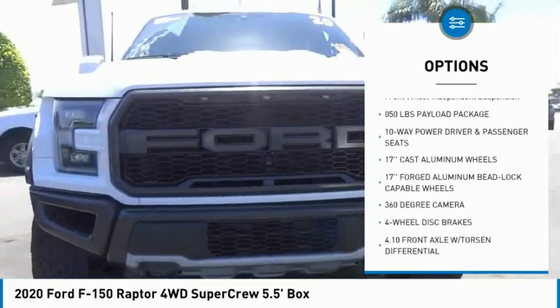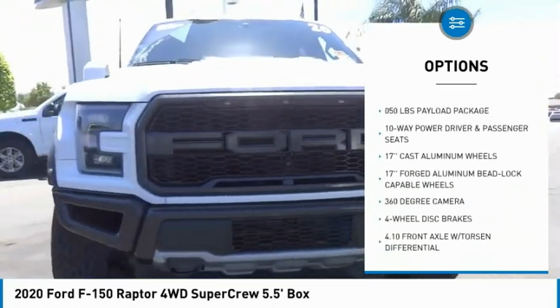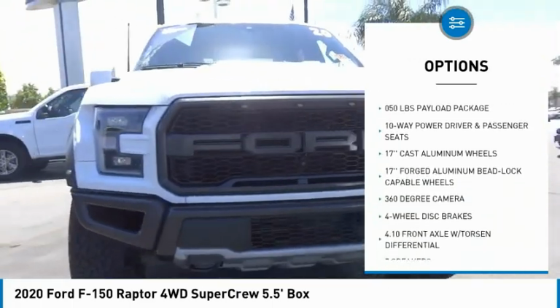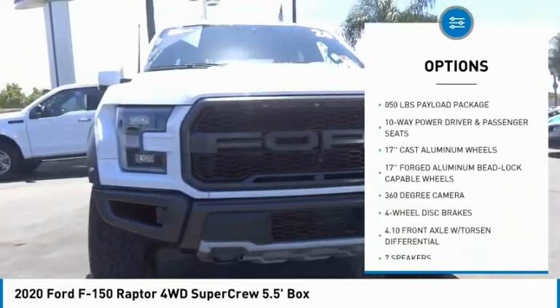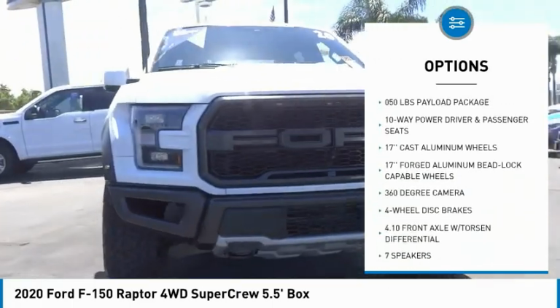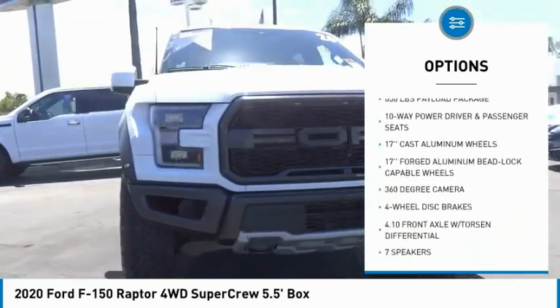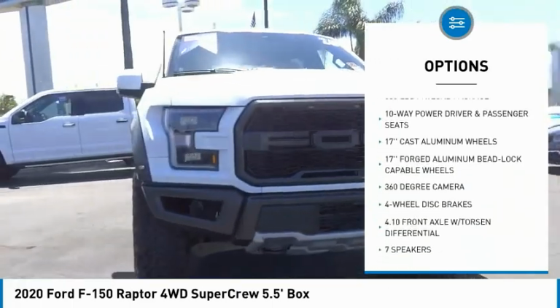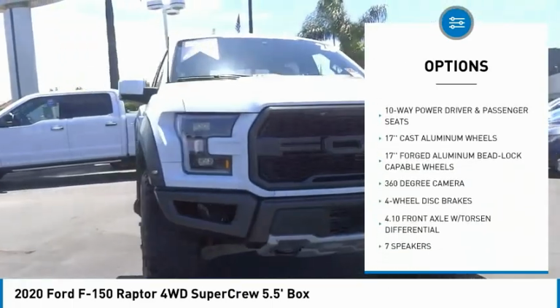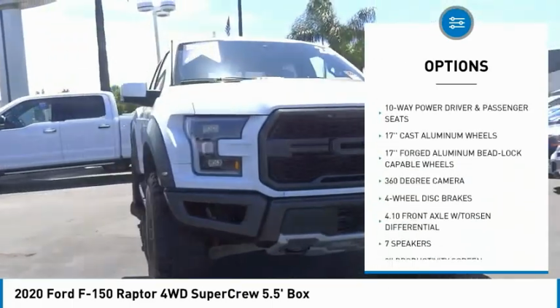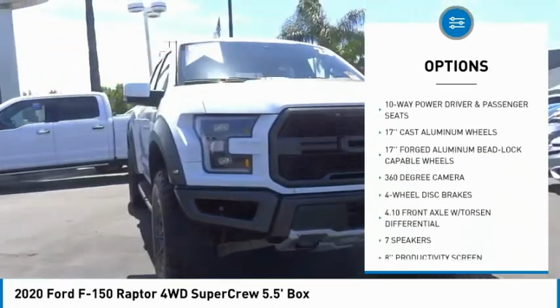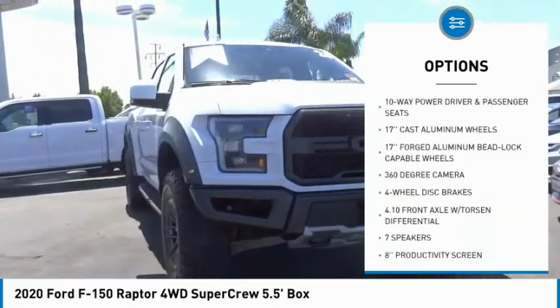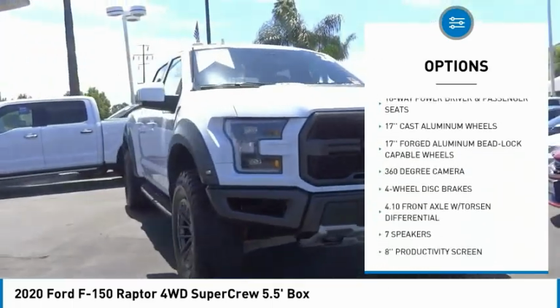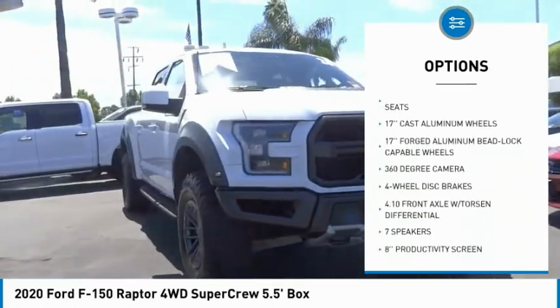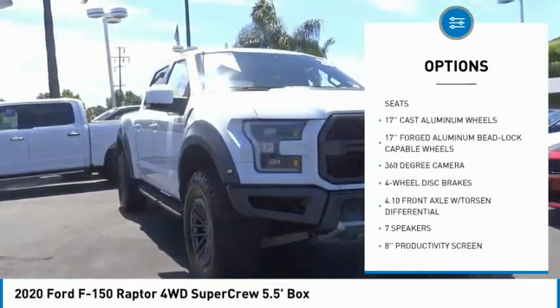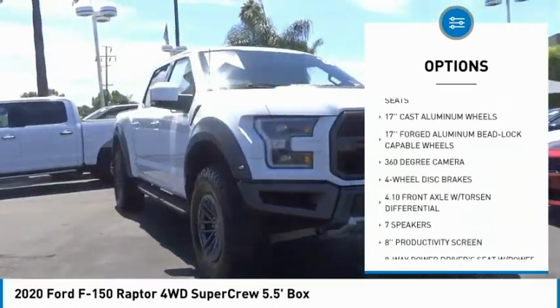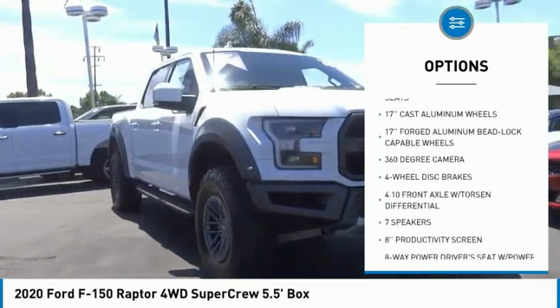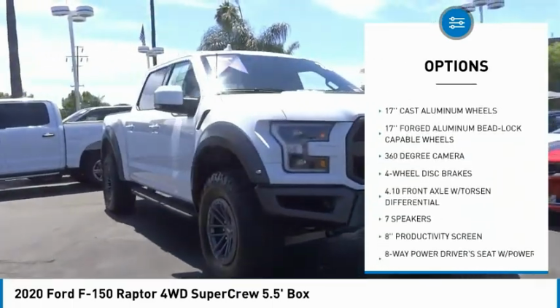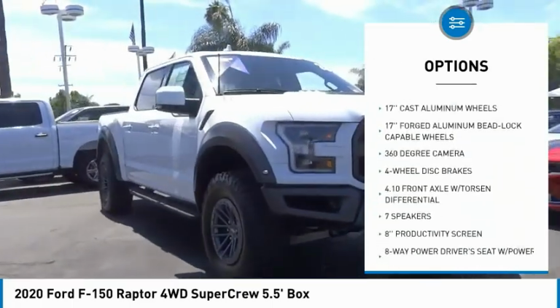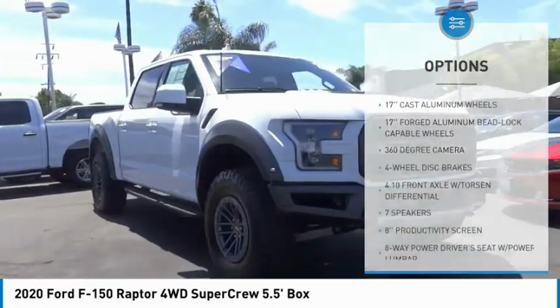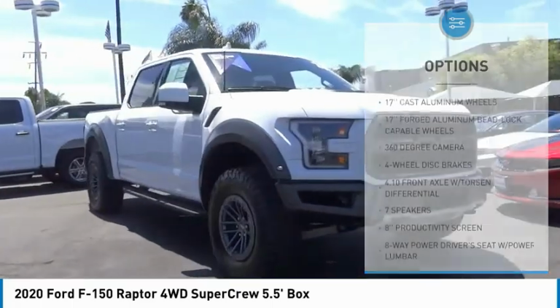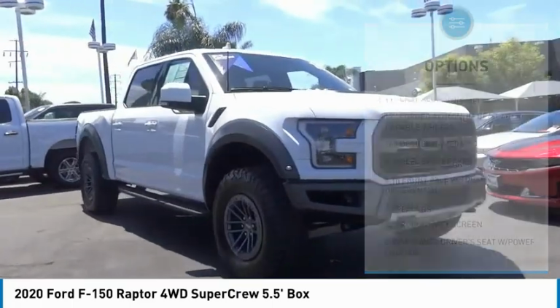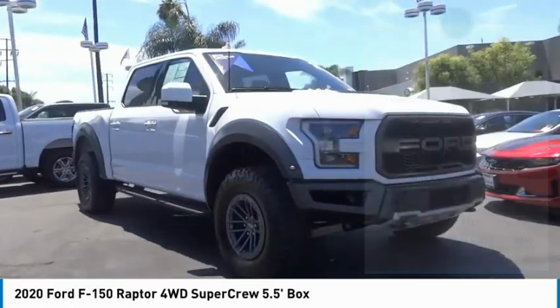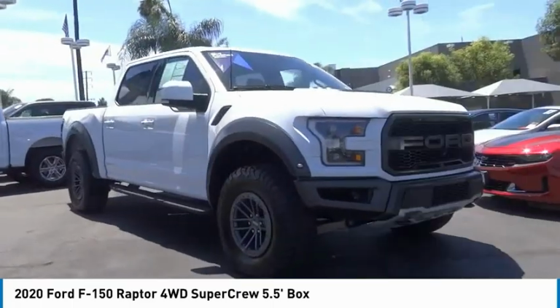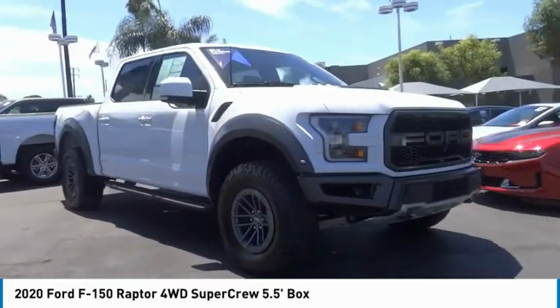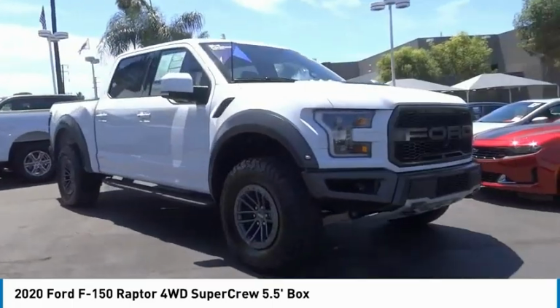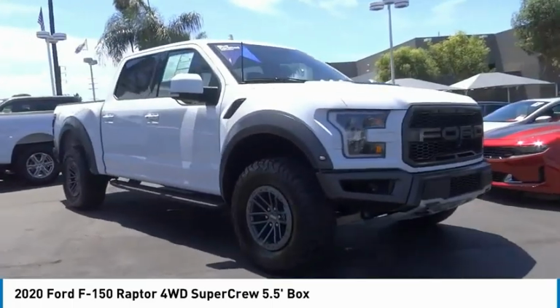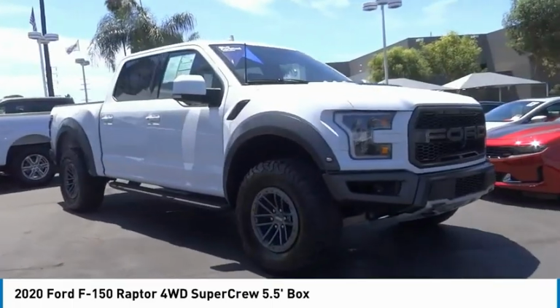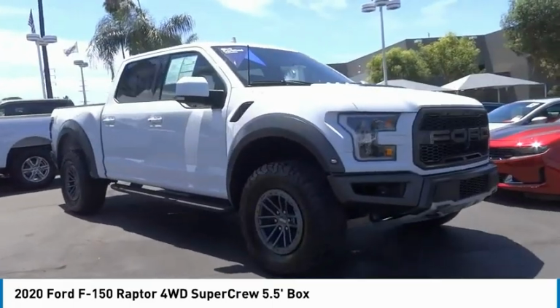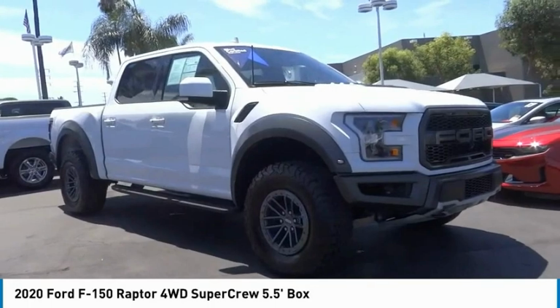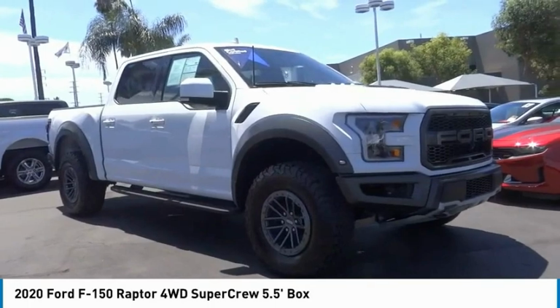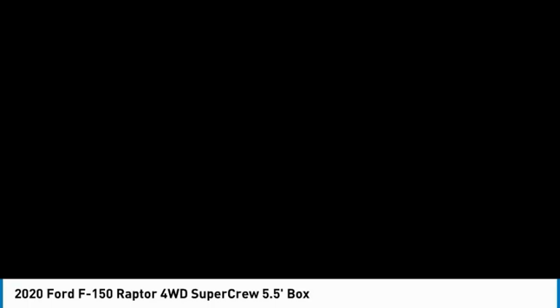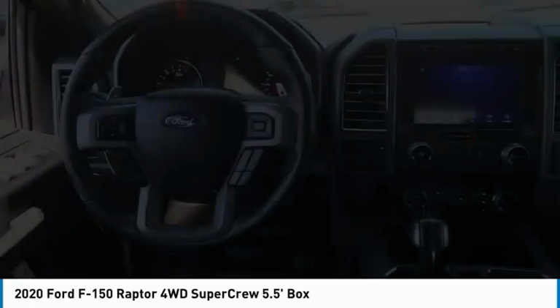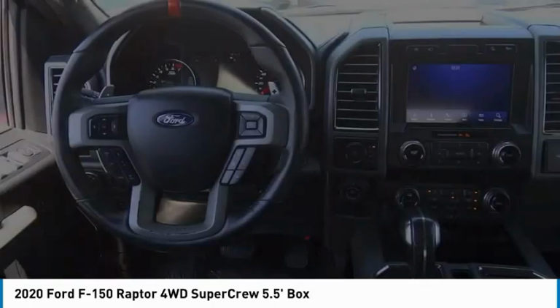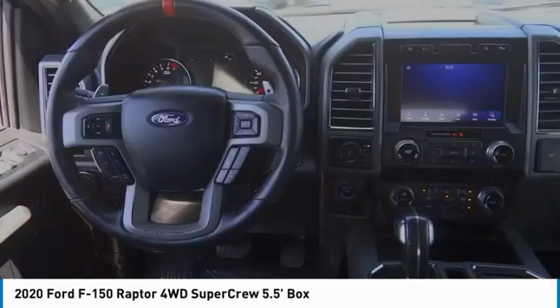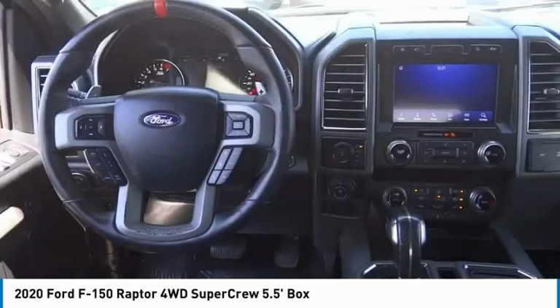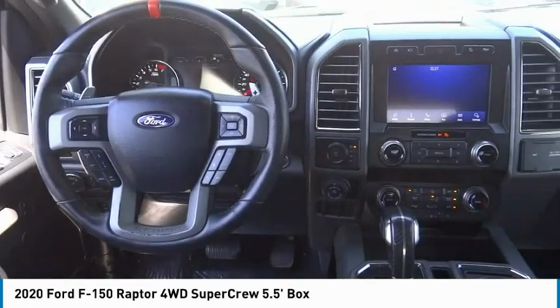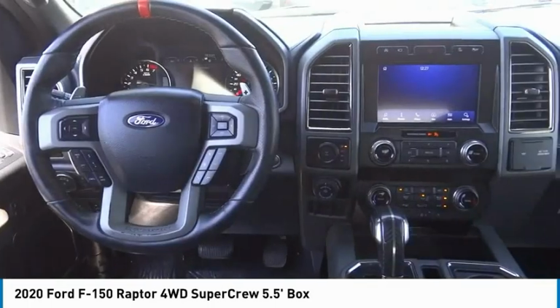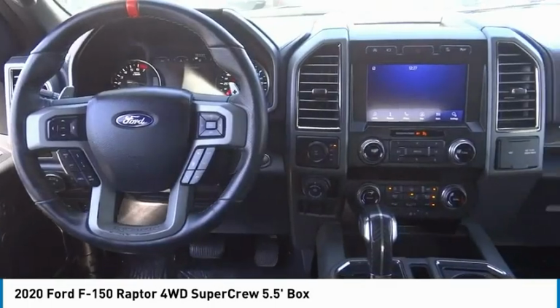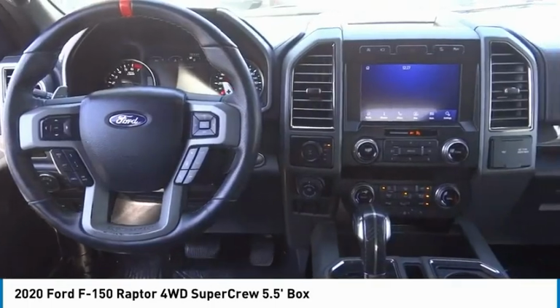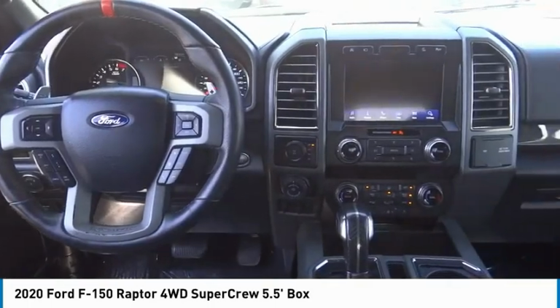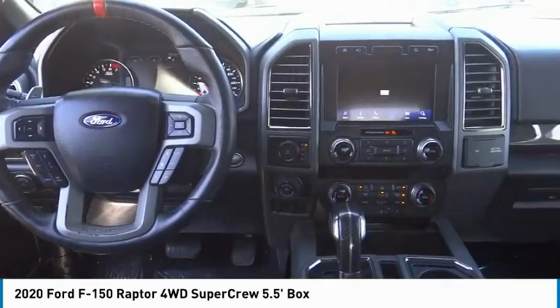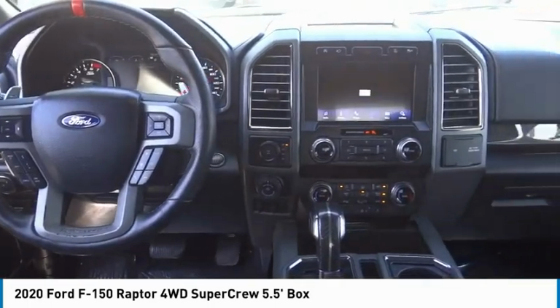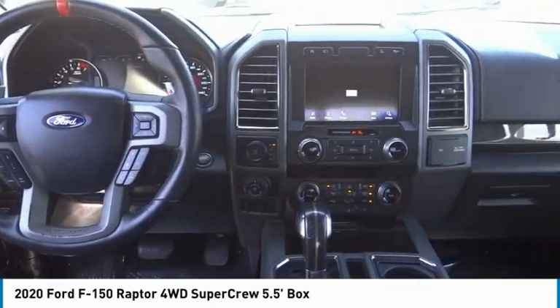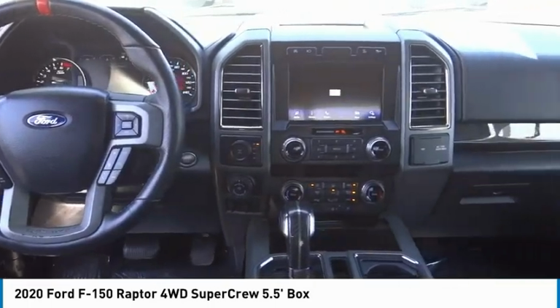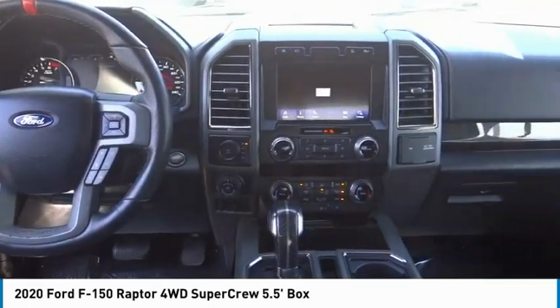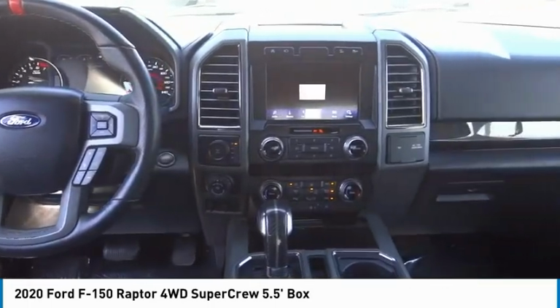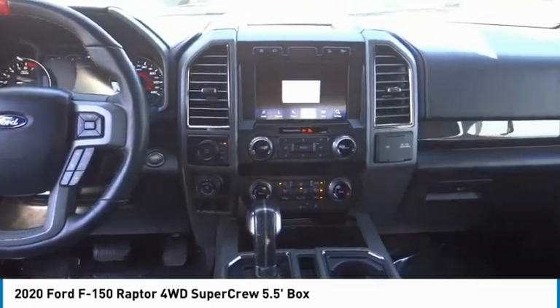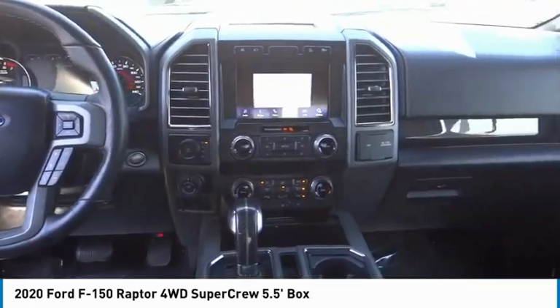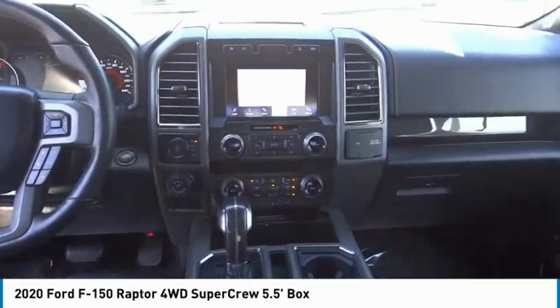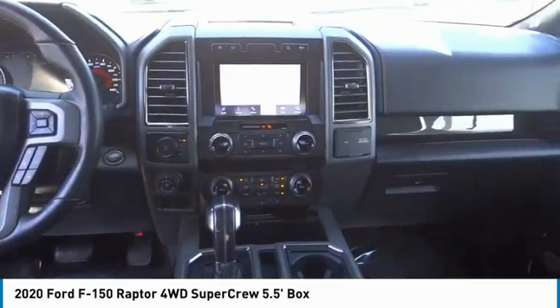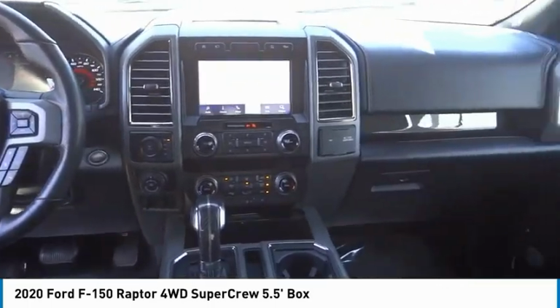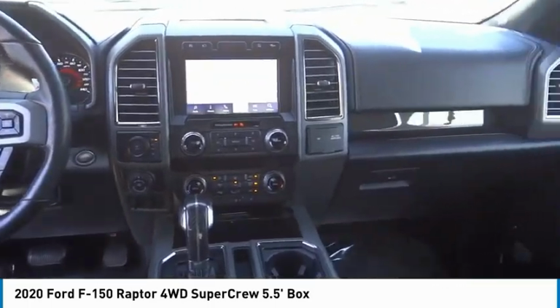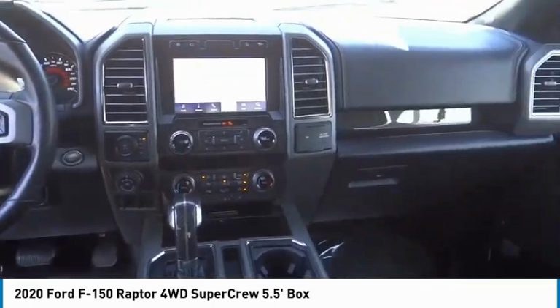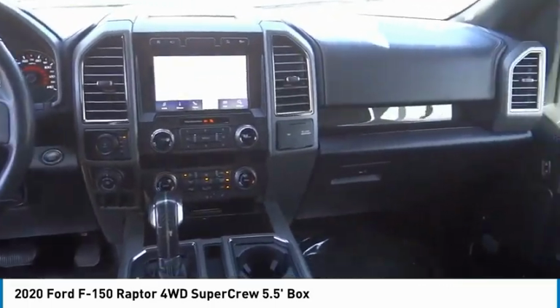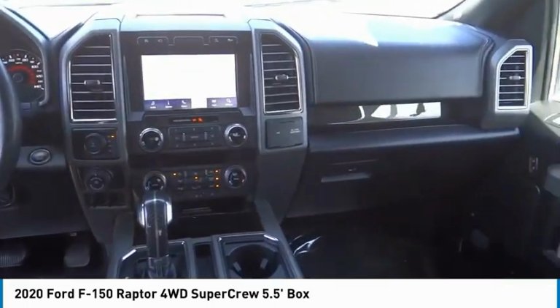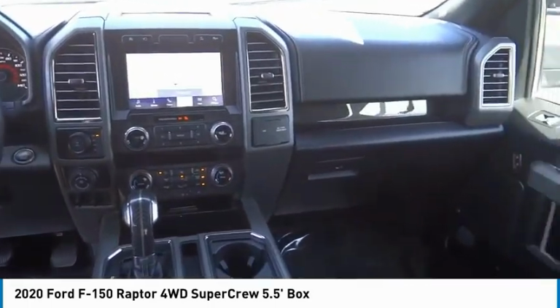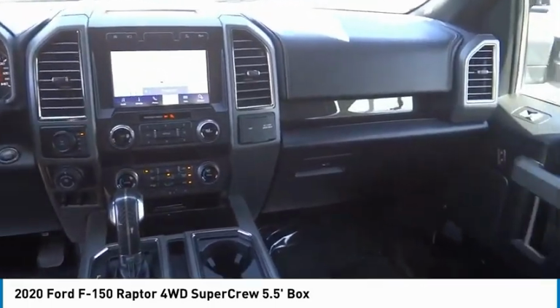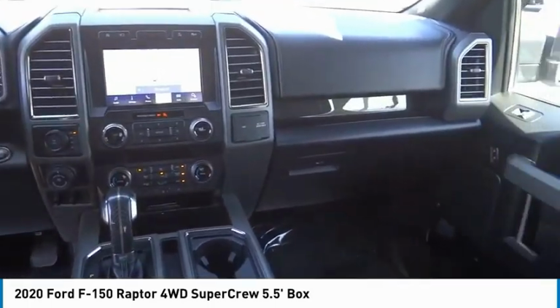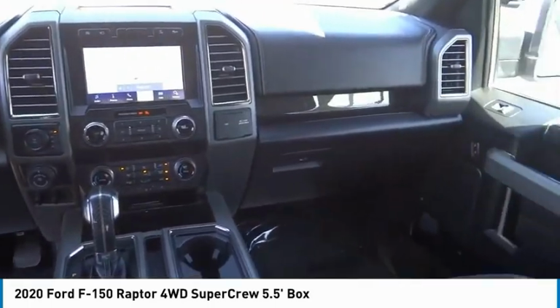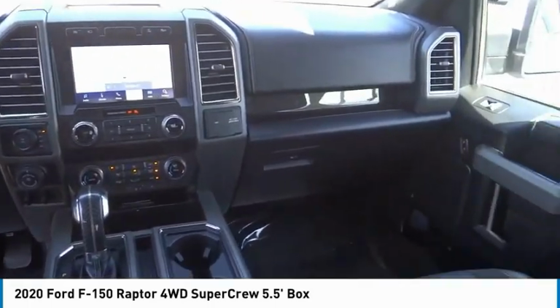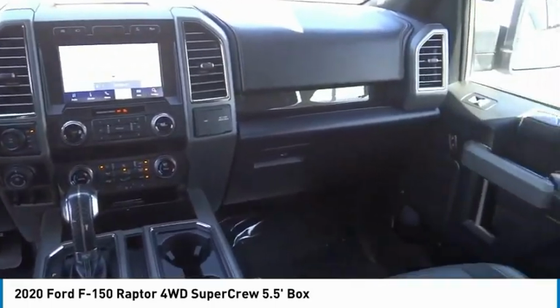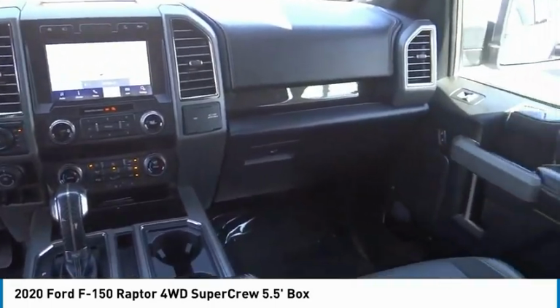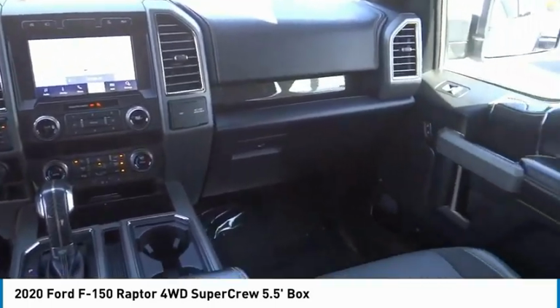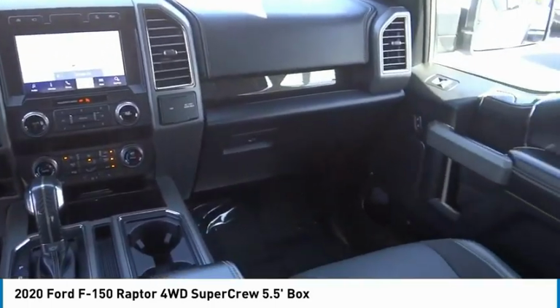Remote keyless entry. Speed control. Four-wheel disc brakes. Front license plate bracket. Front wheel independent suspension.